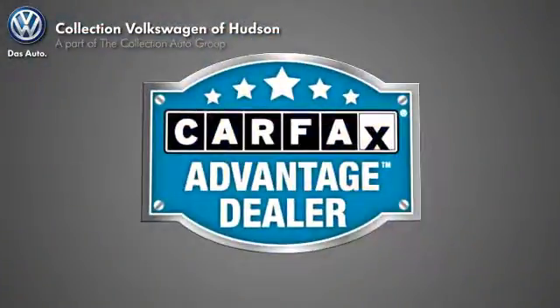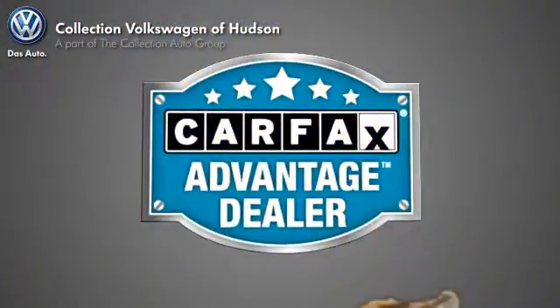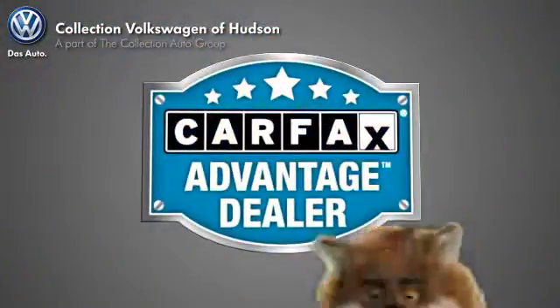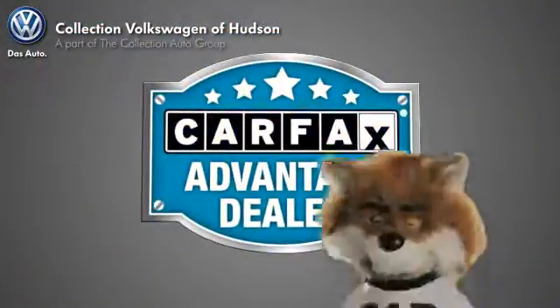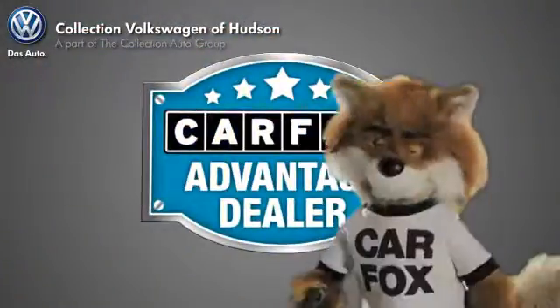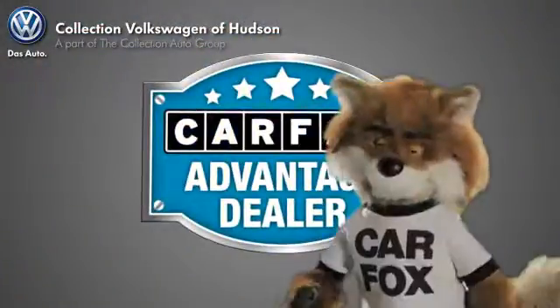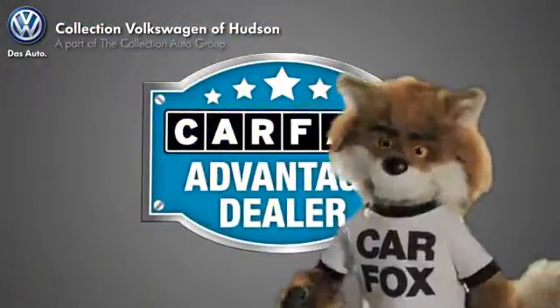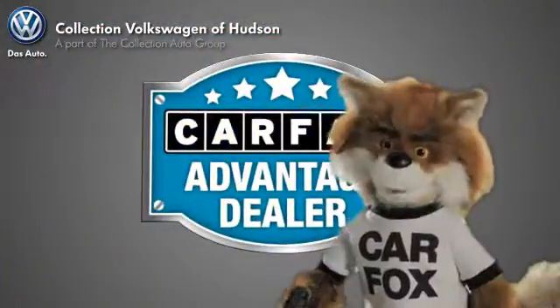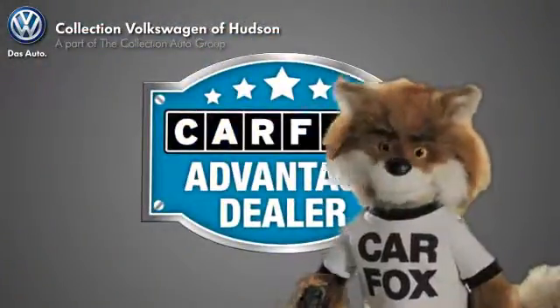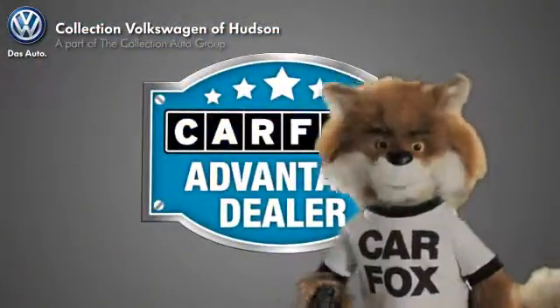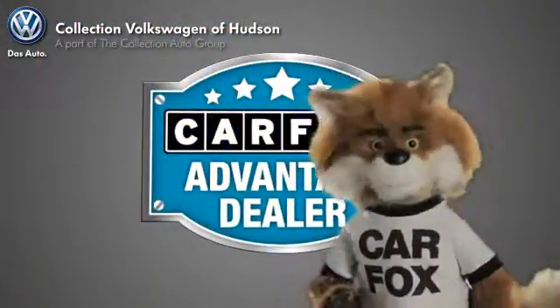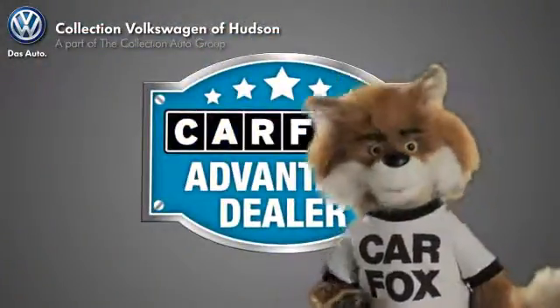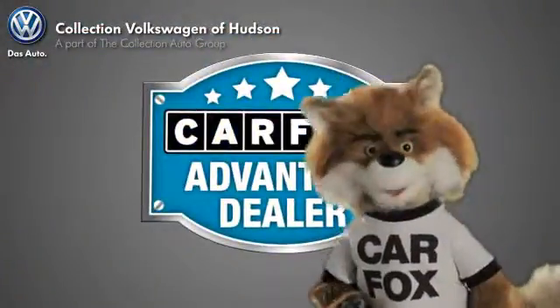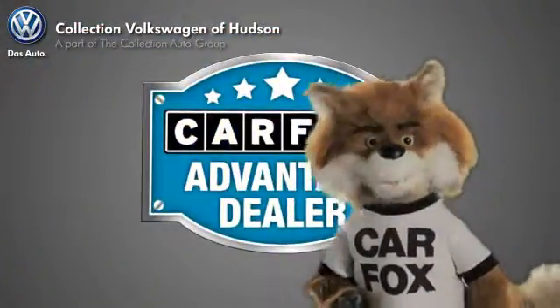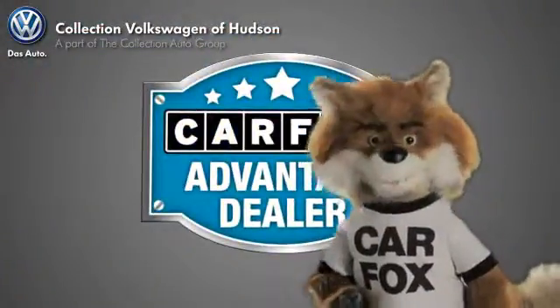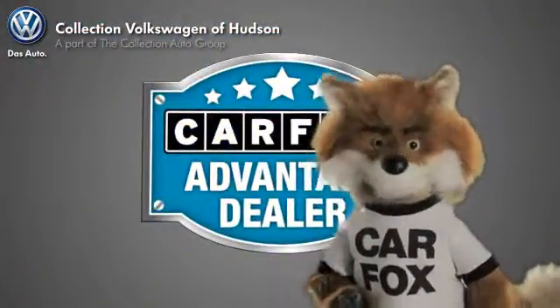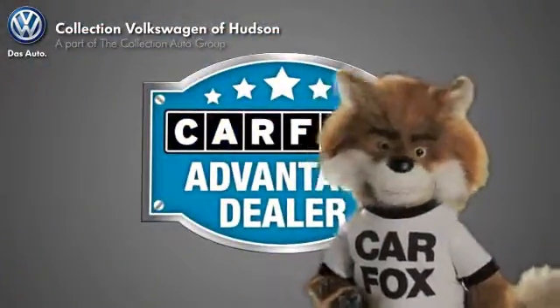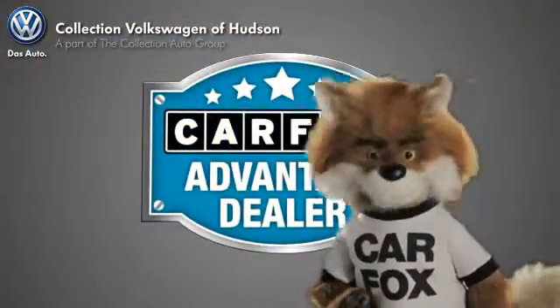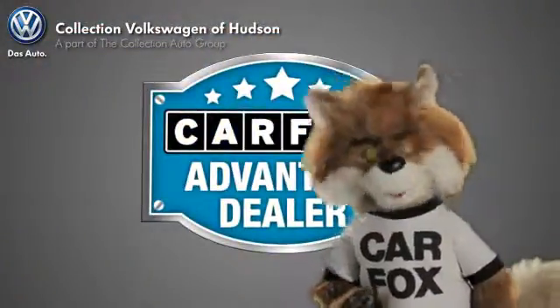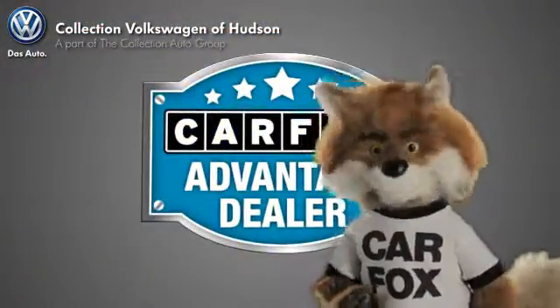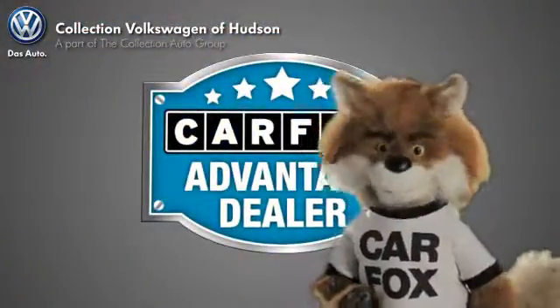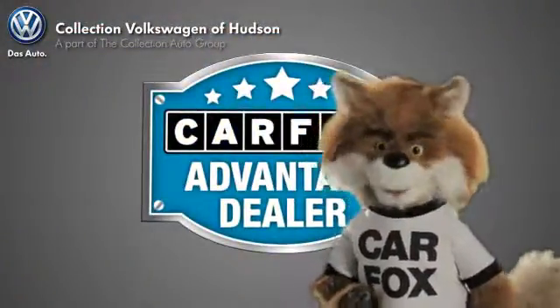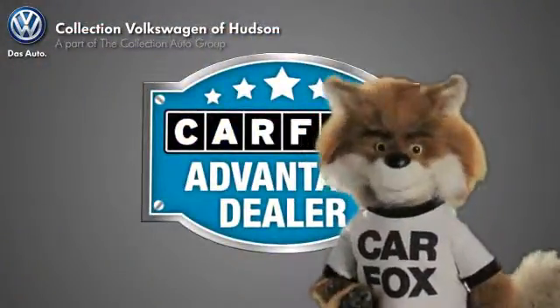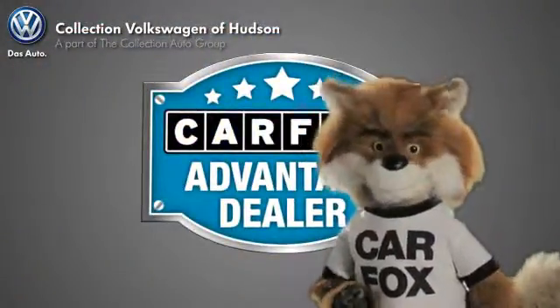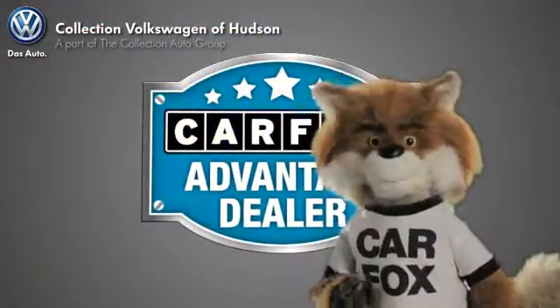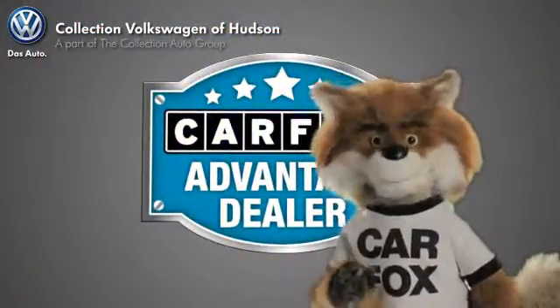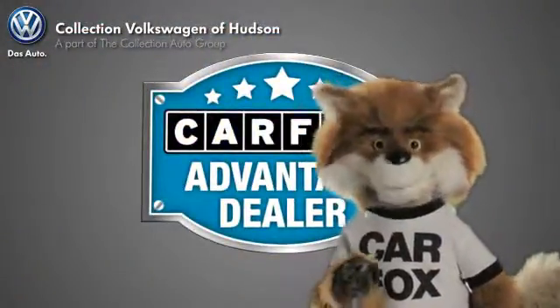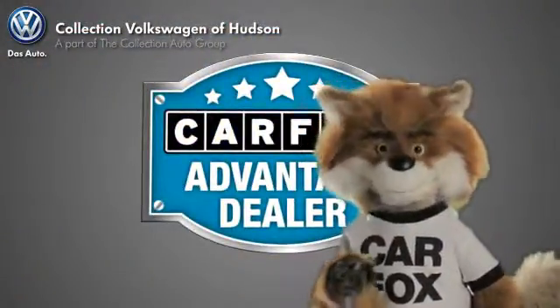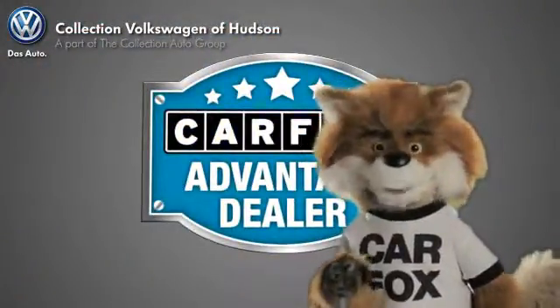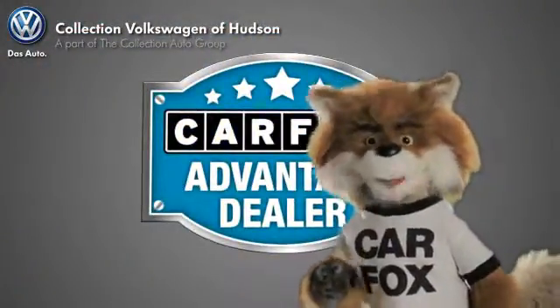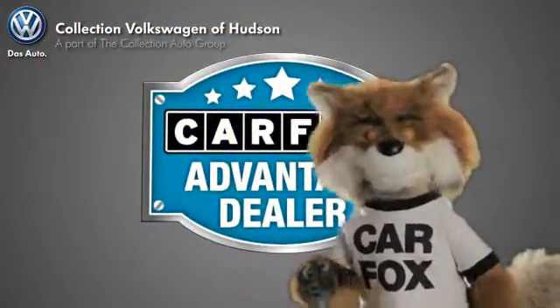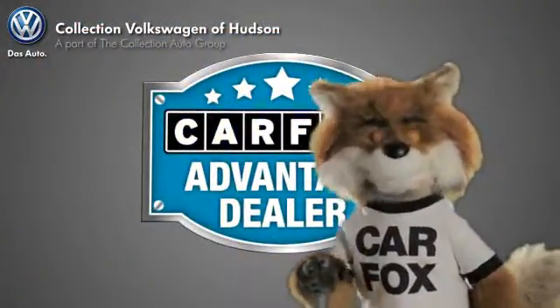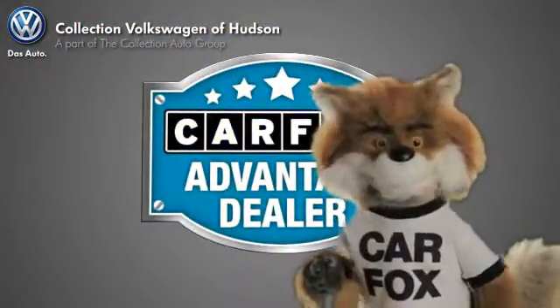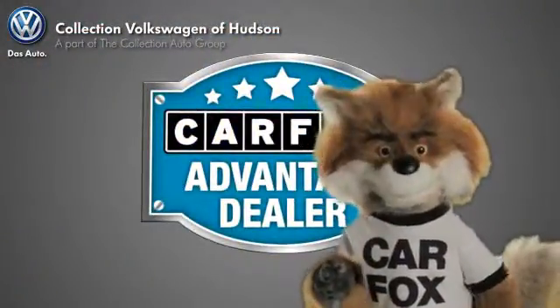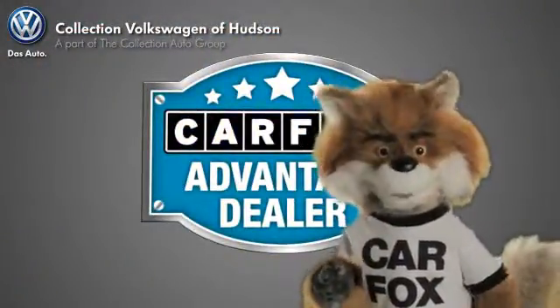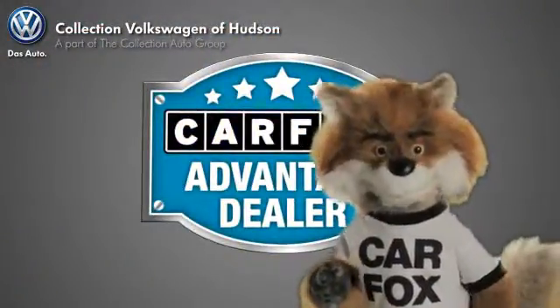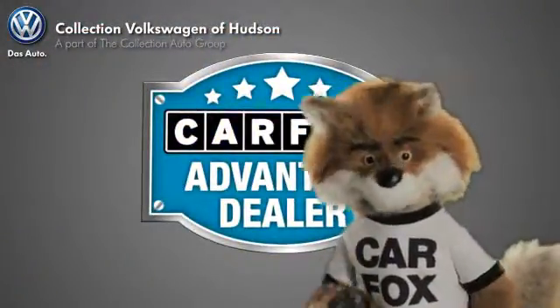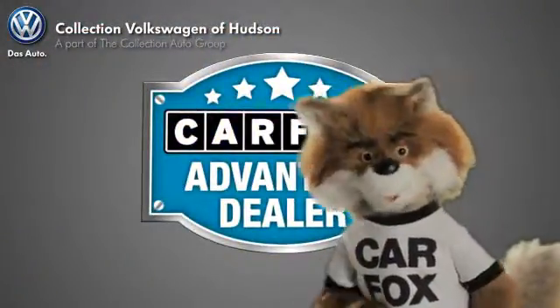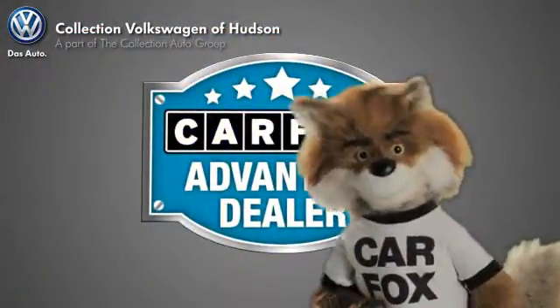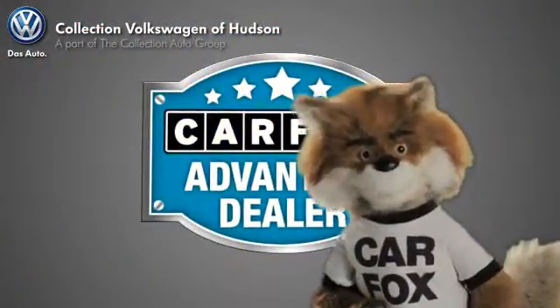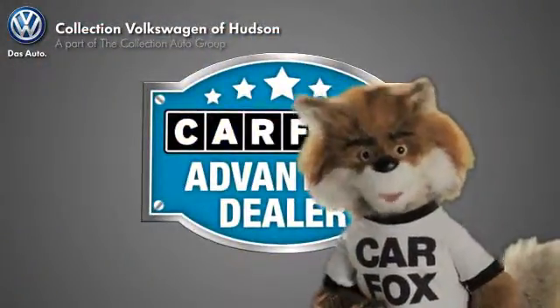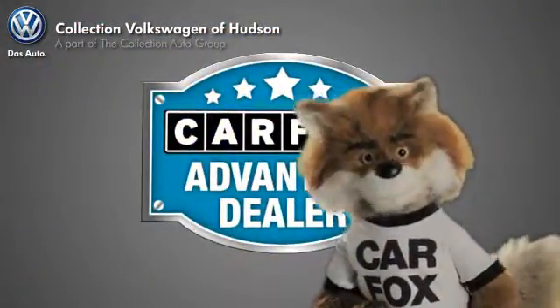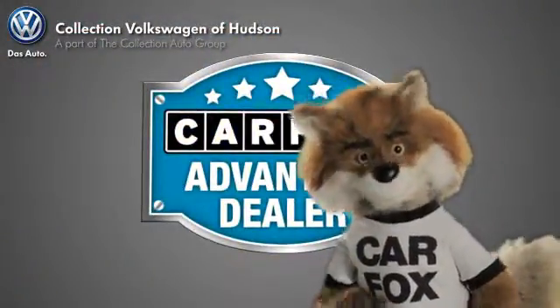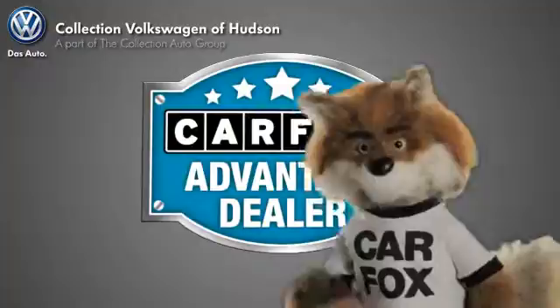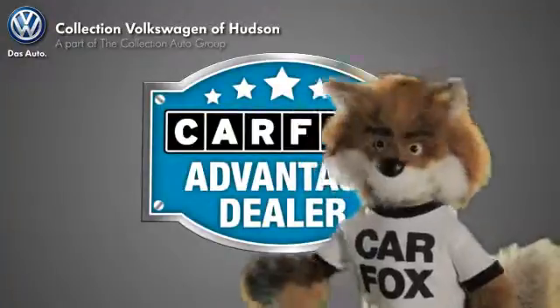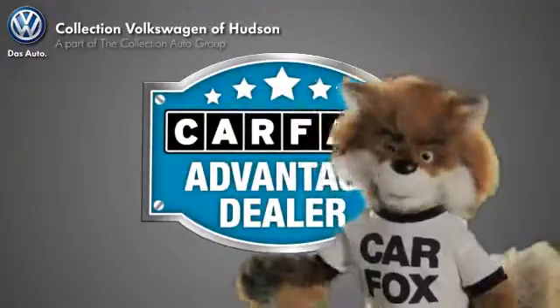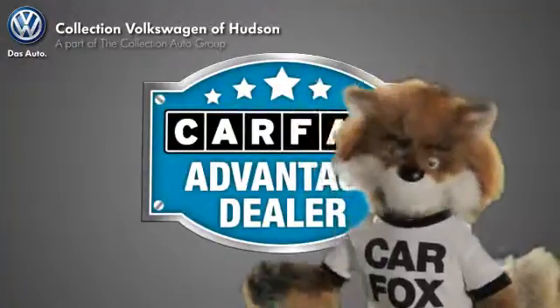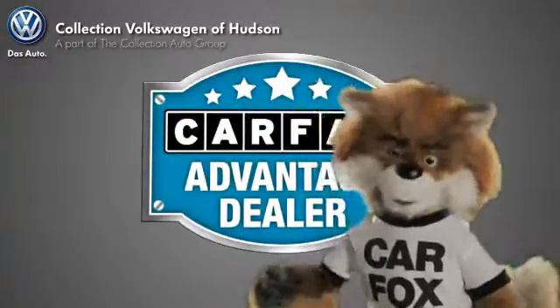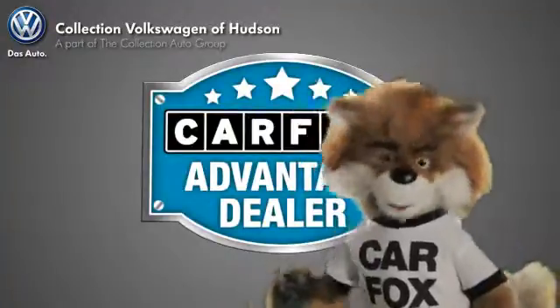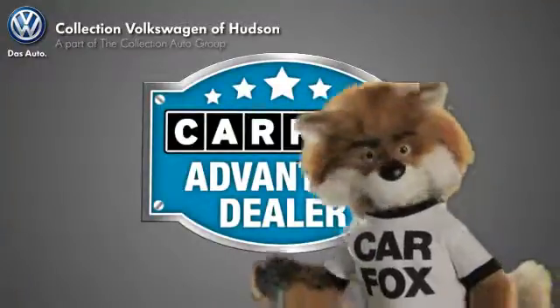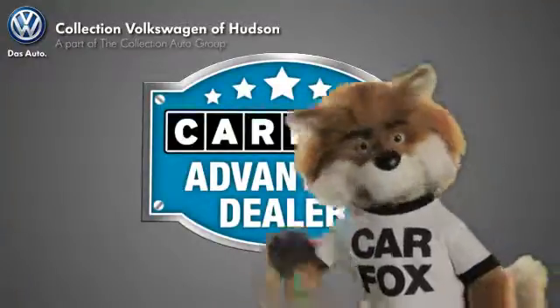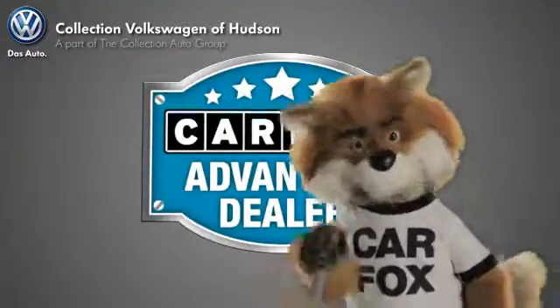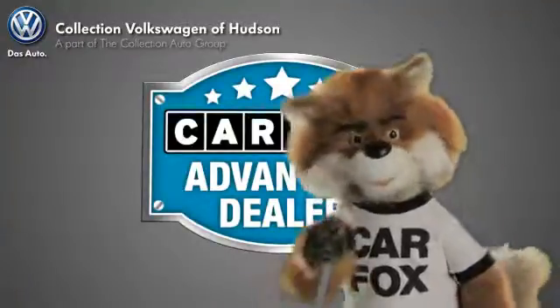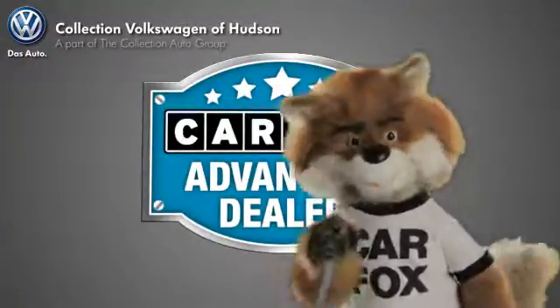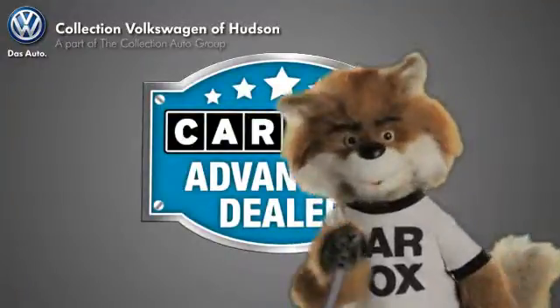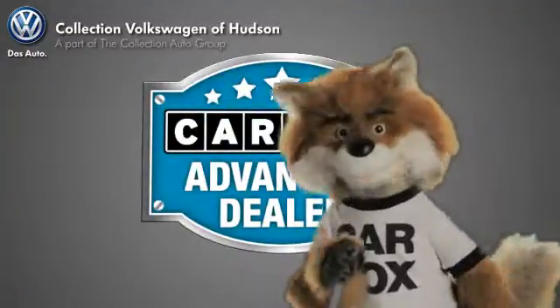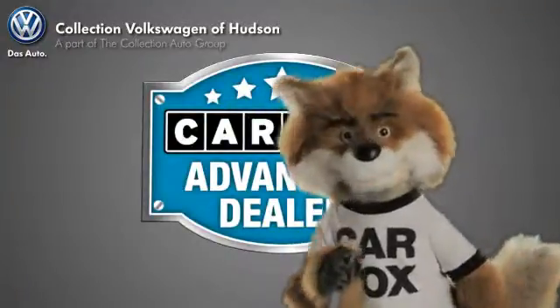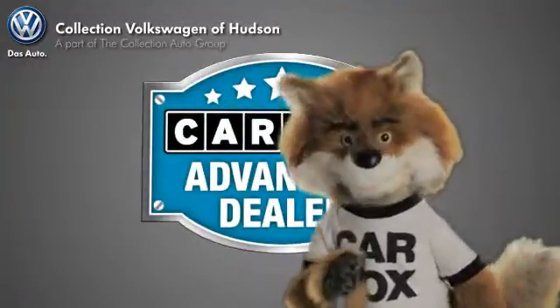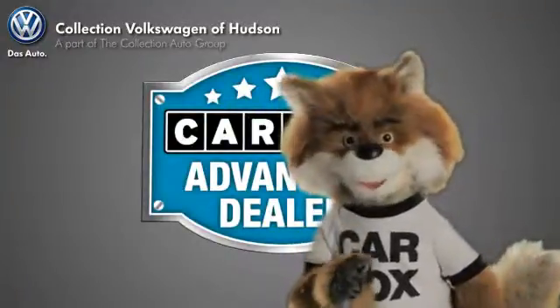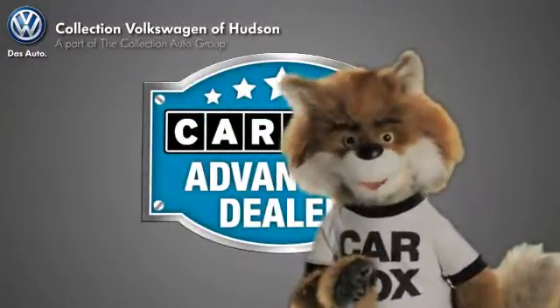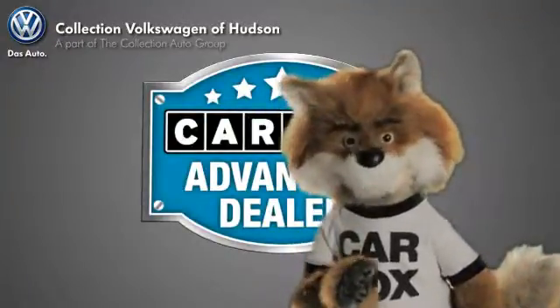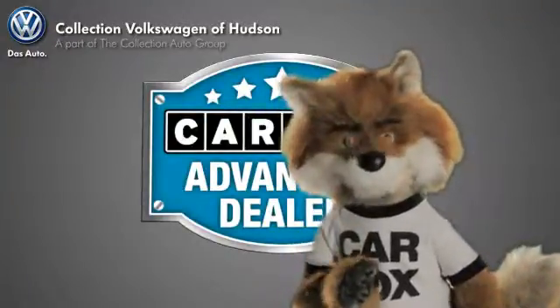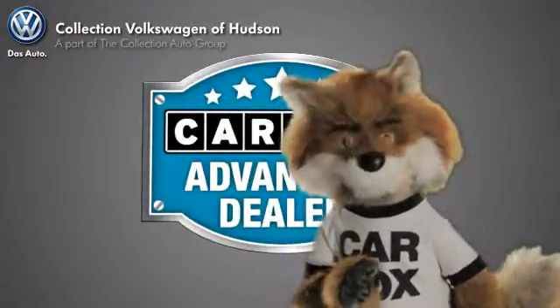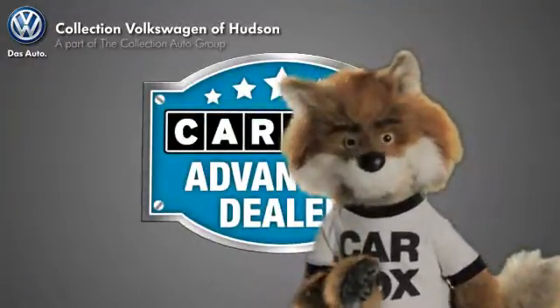Just say show me the Carfax at Collection Volkswagen of Hudson, a Carfax Advantage dealer.